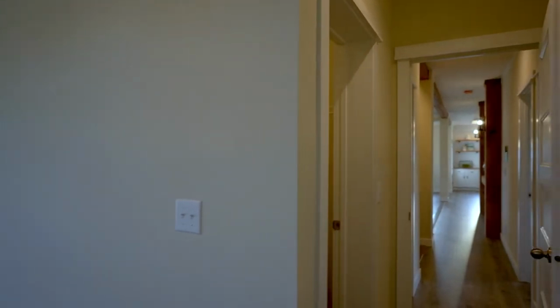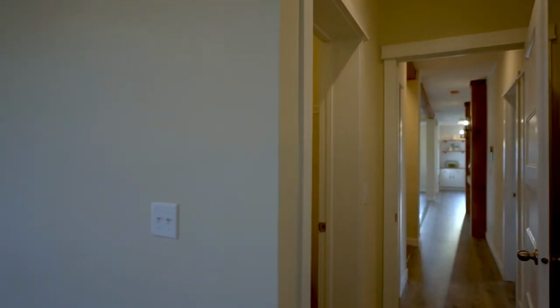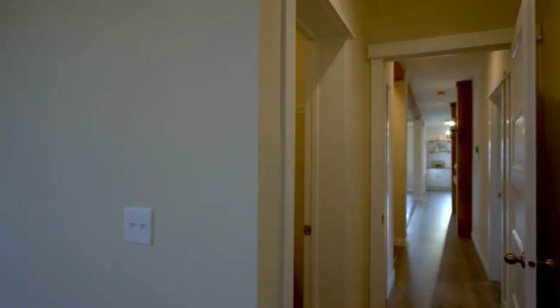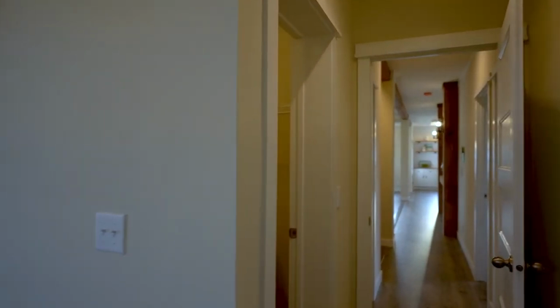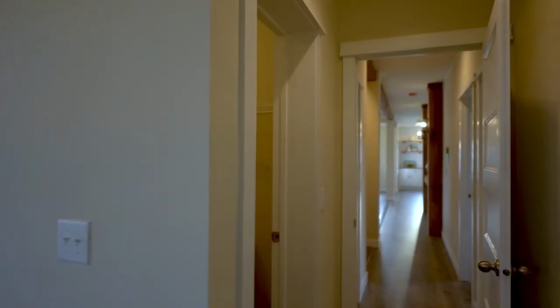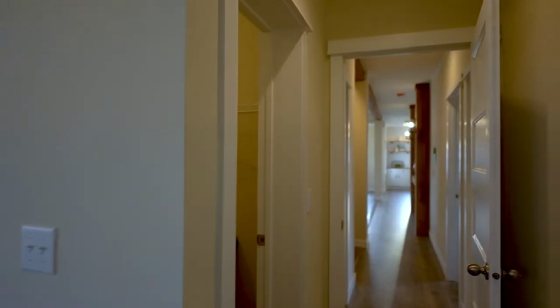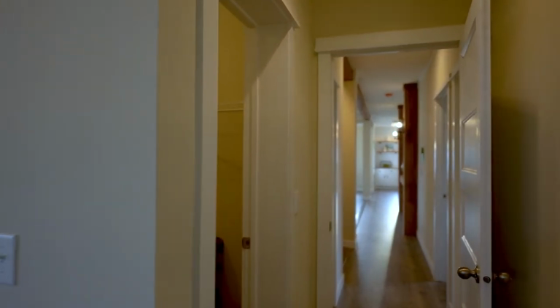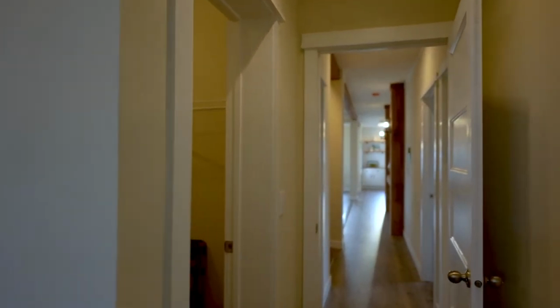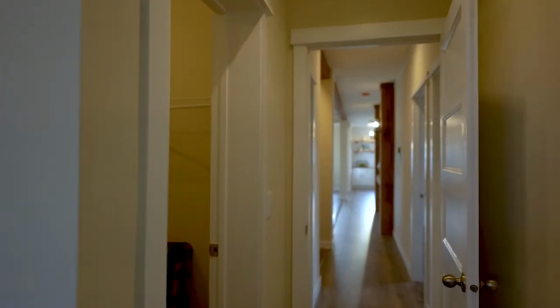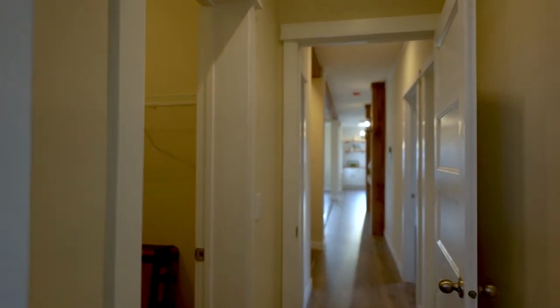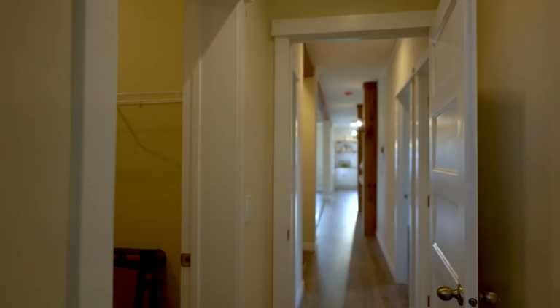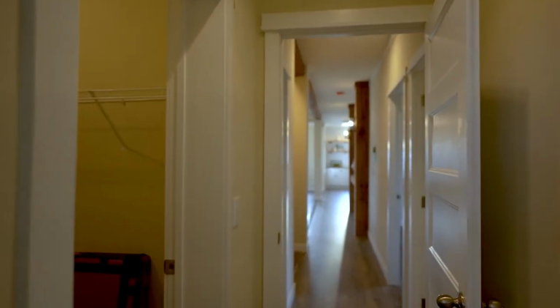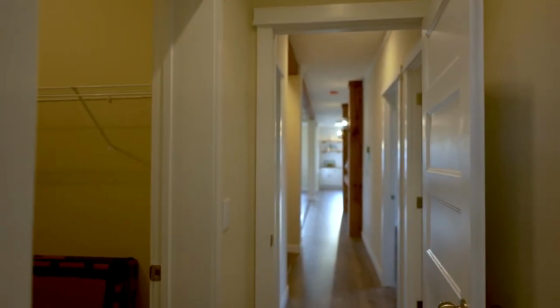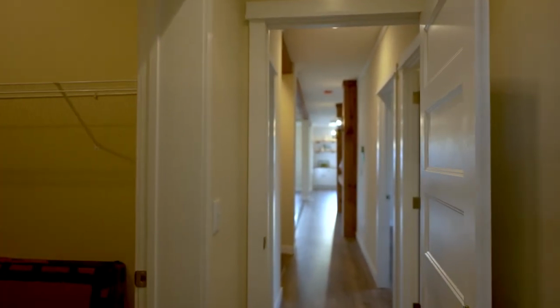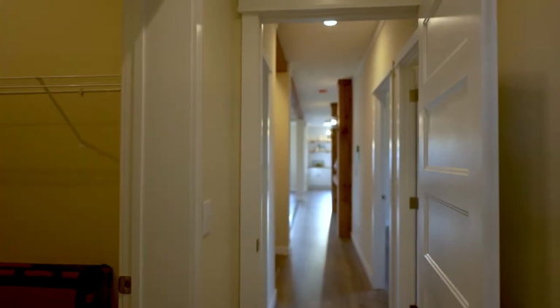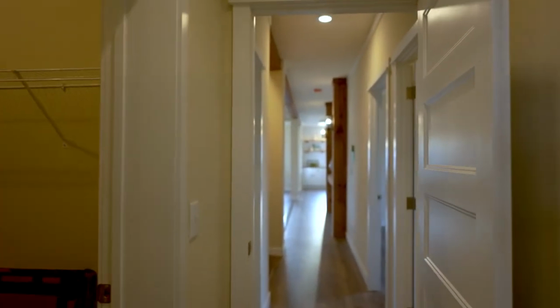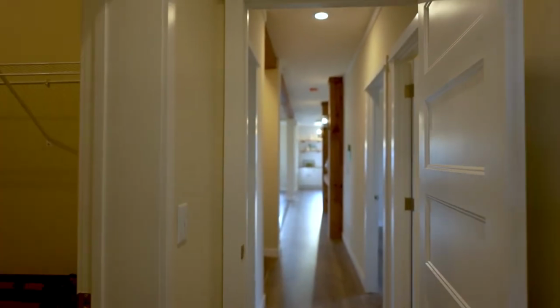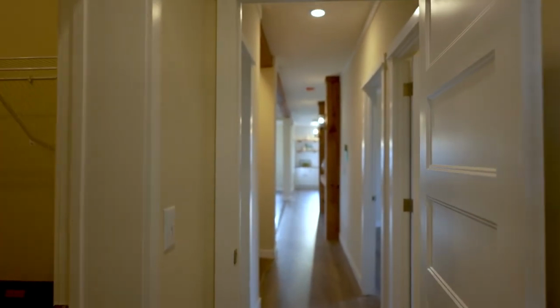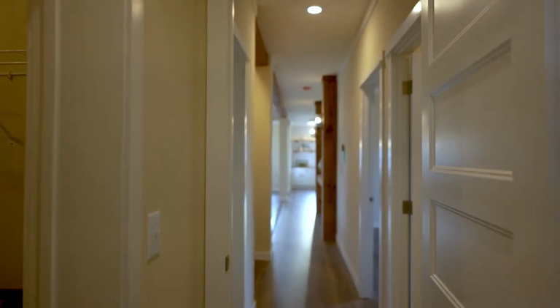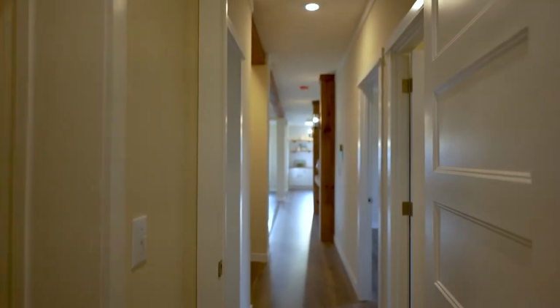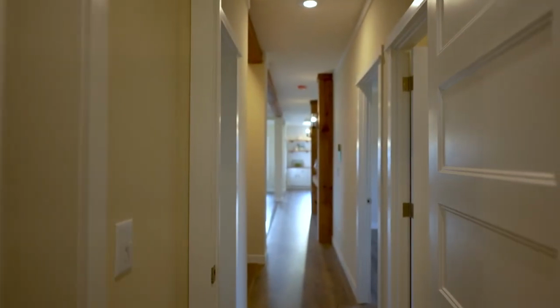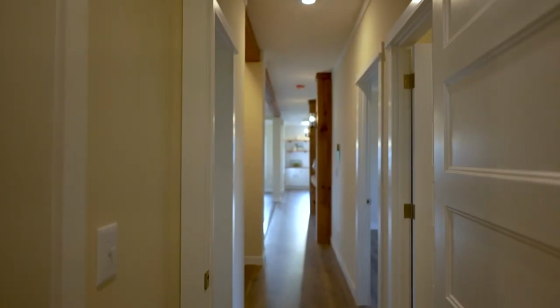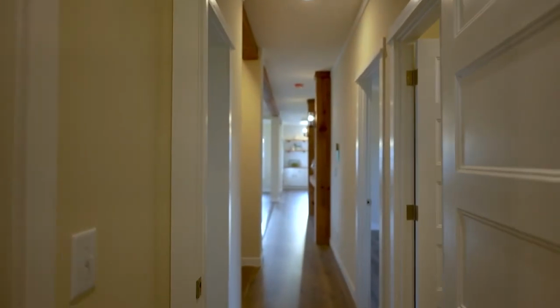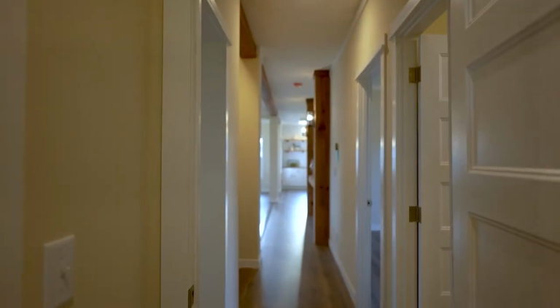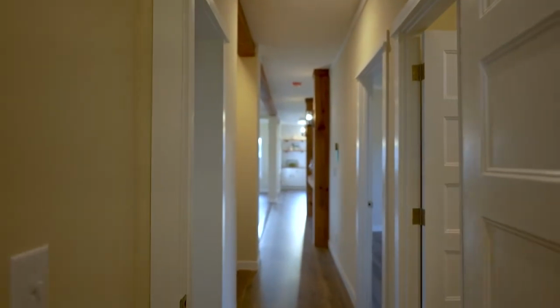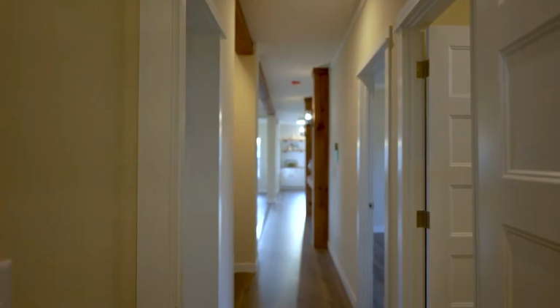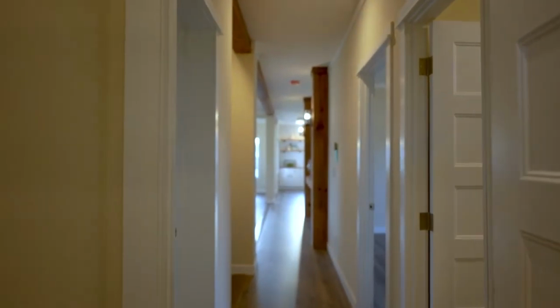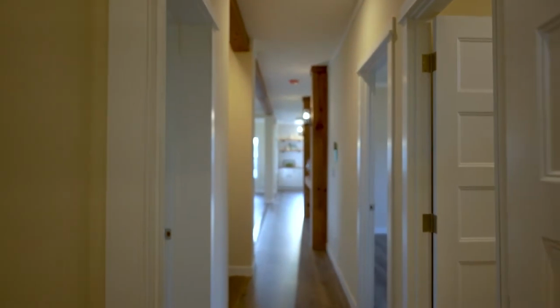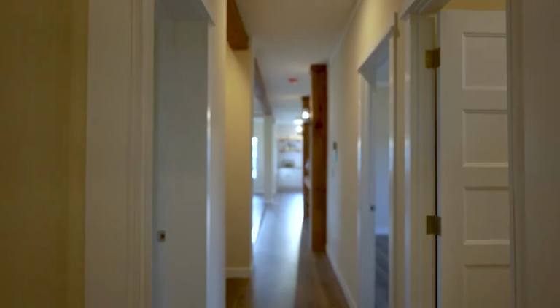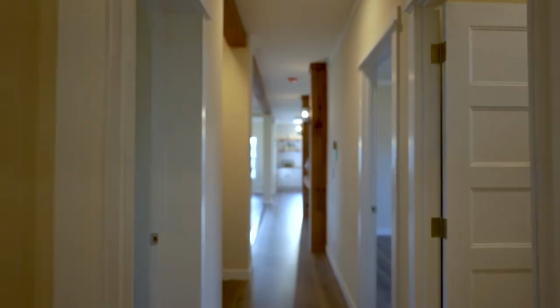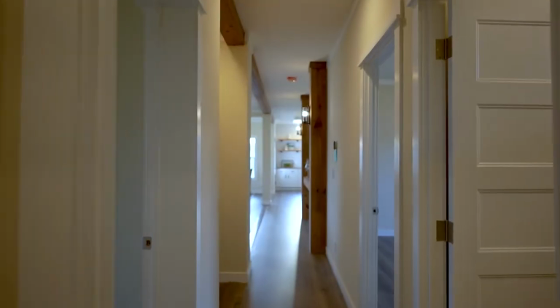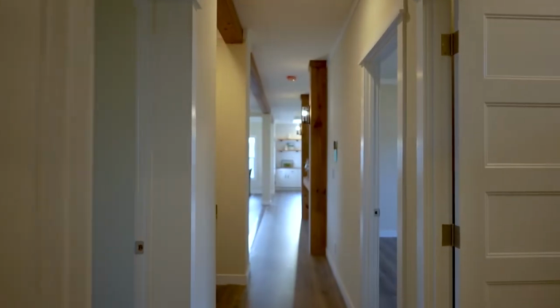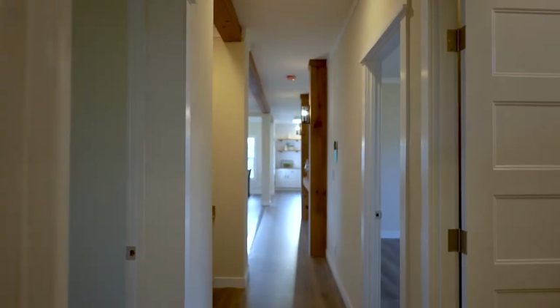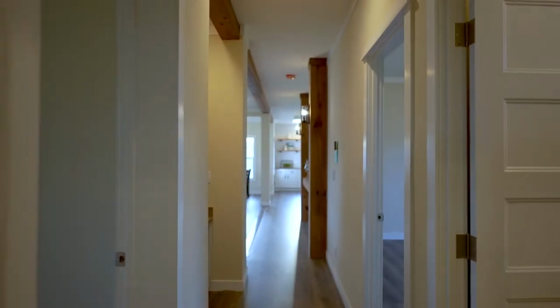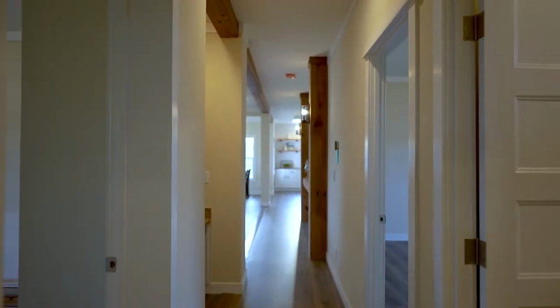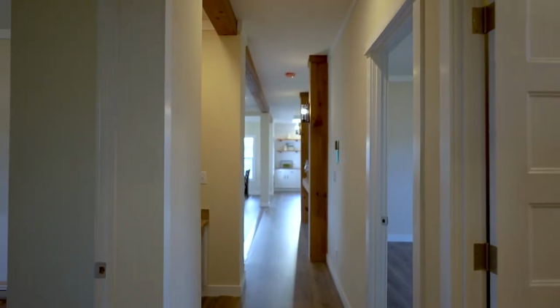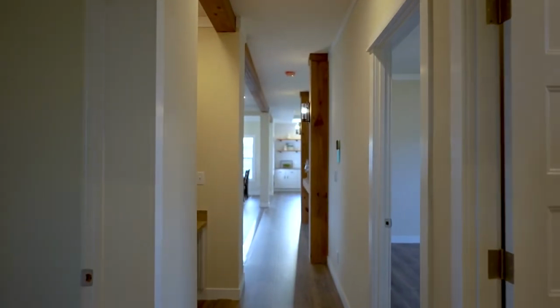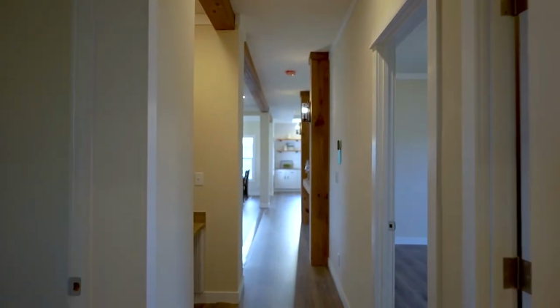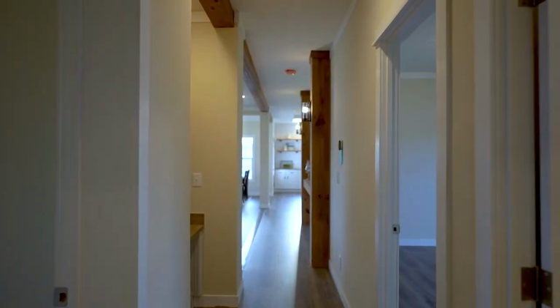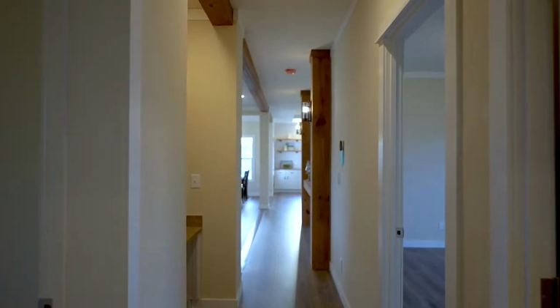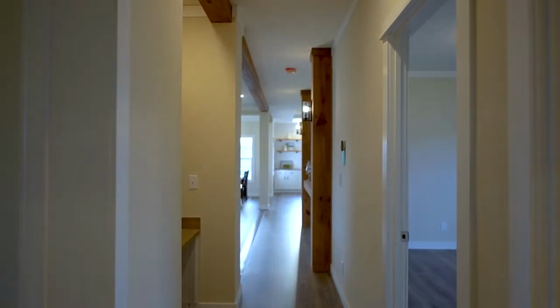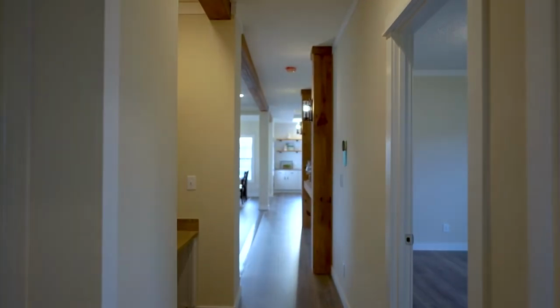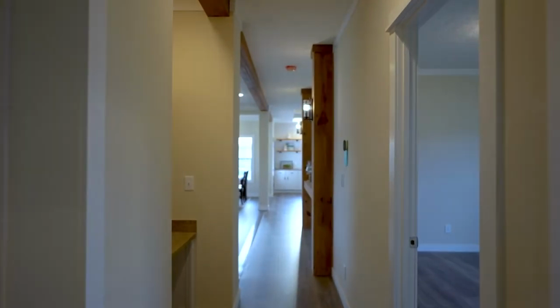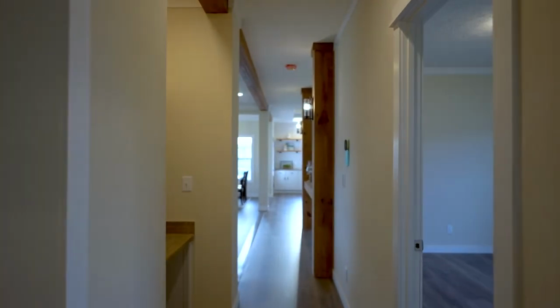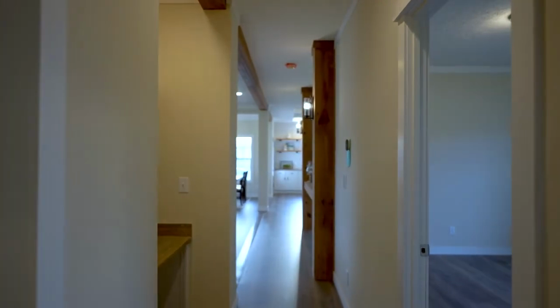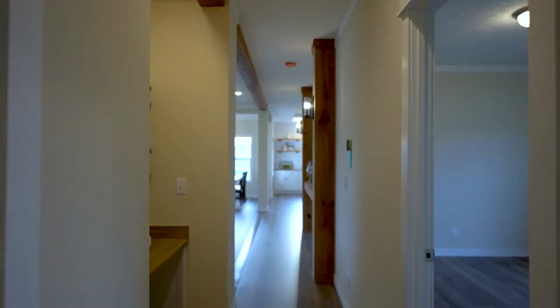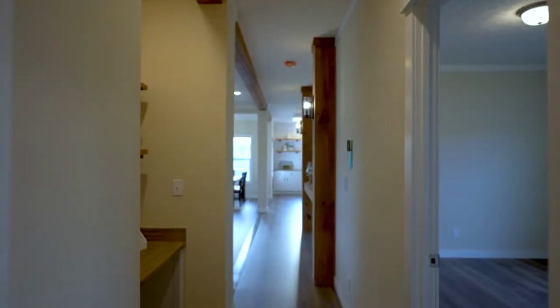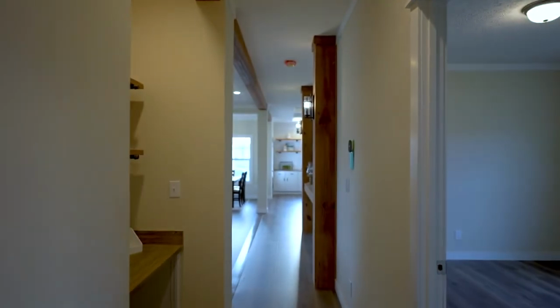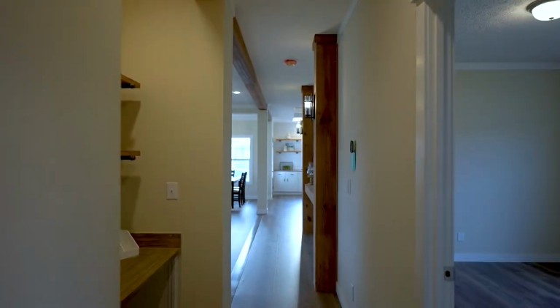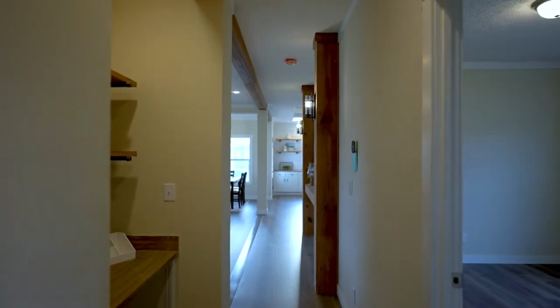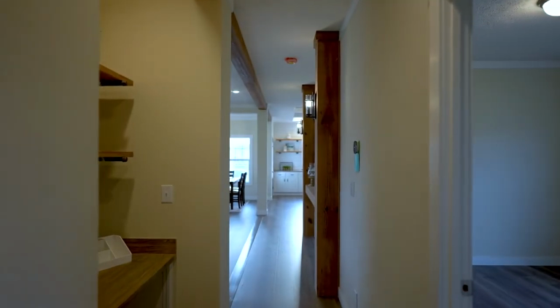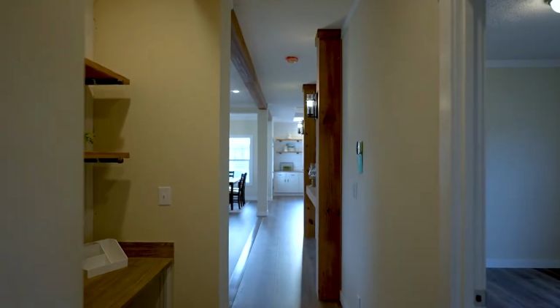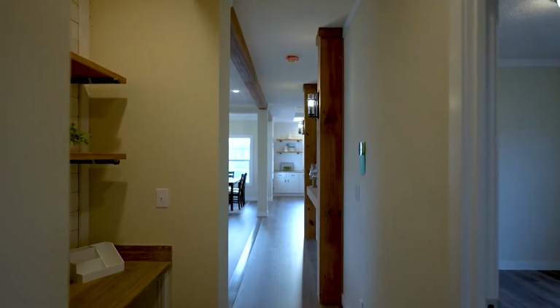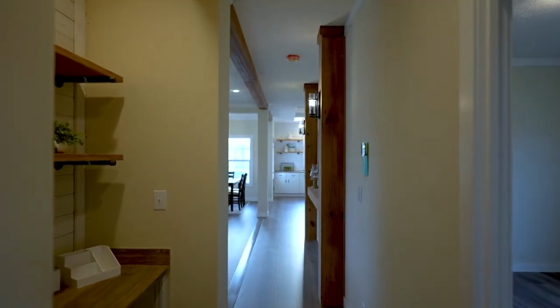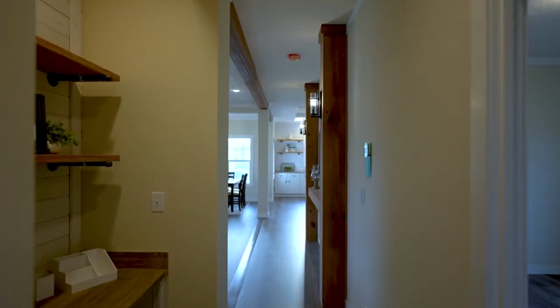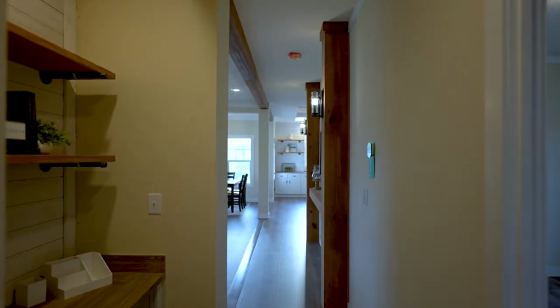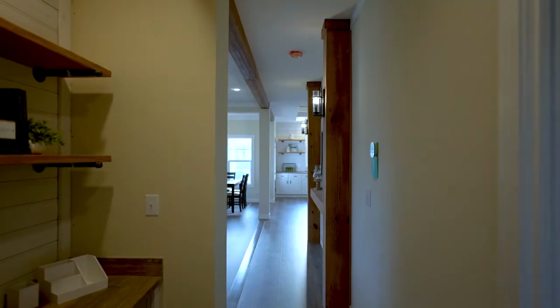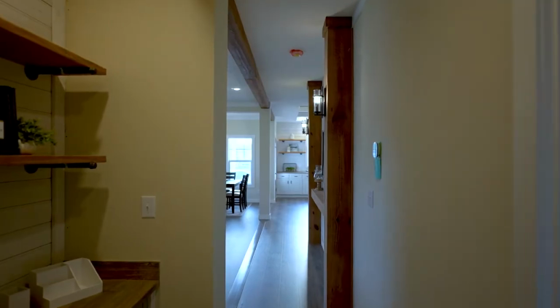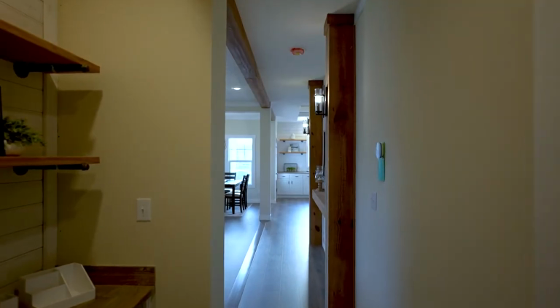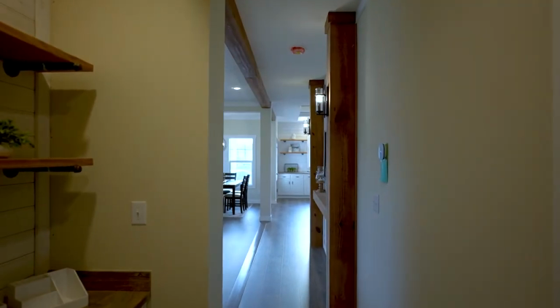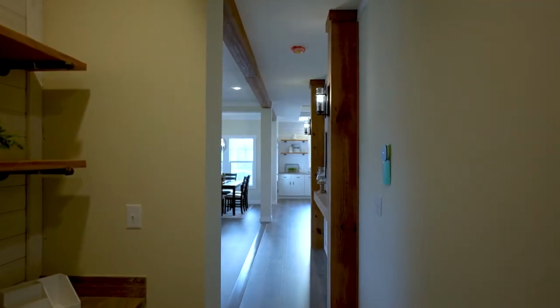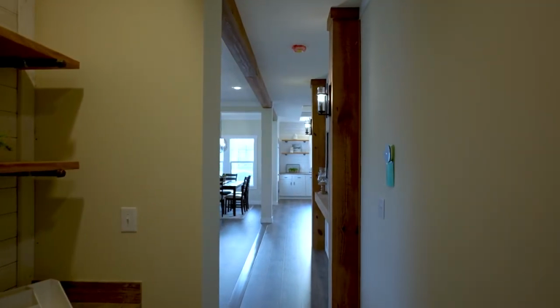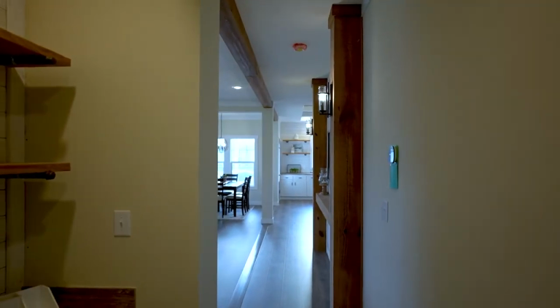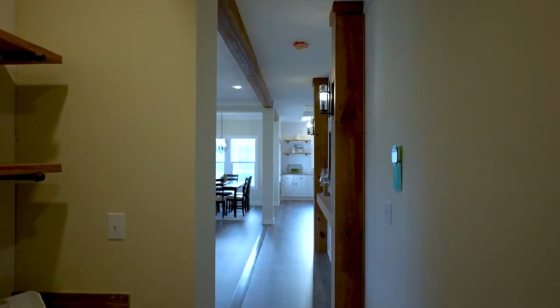Now we'll go back down the hall for one final look at our living room, dining room, and gourmet kitchen.